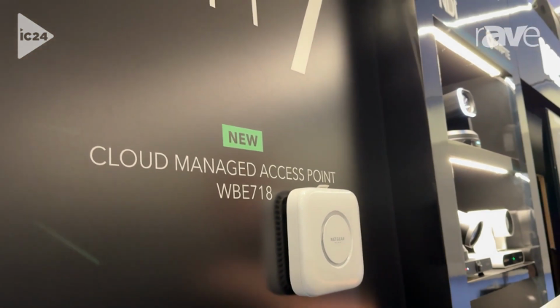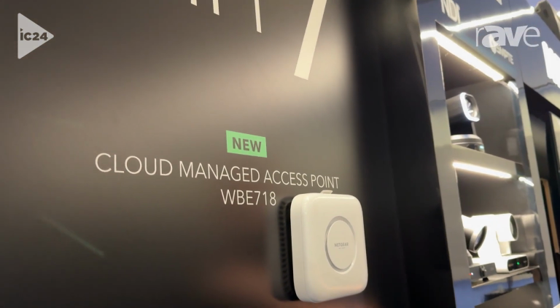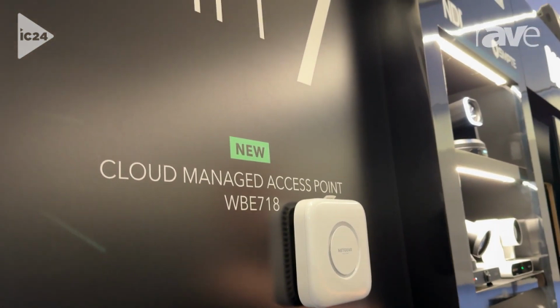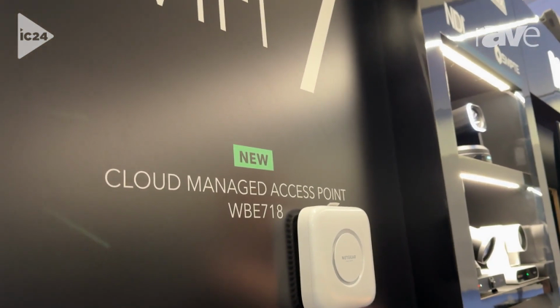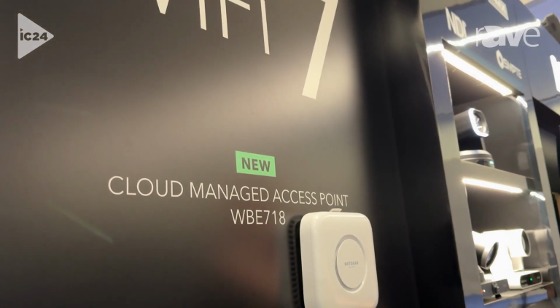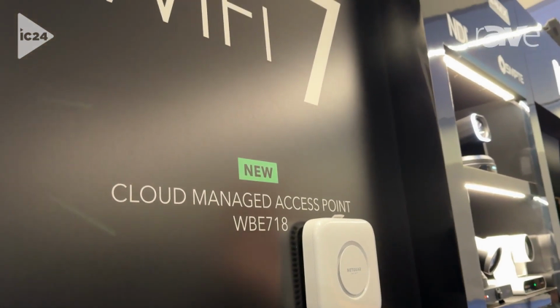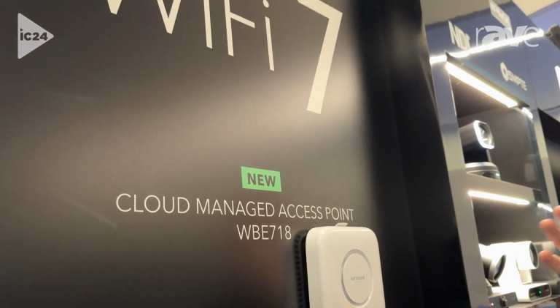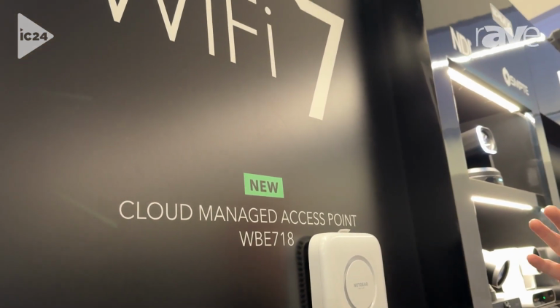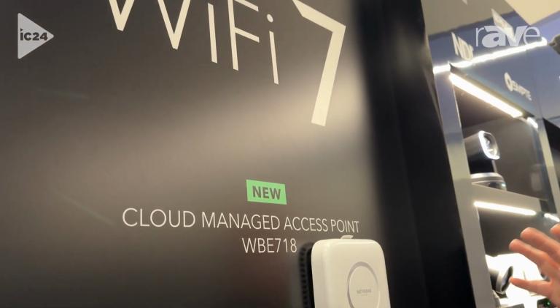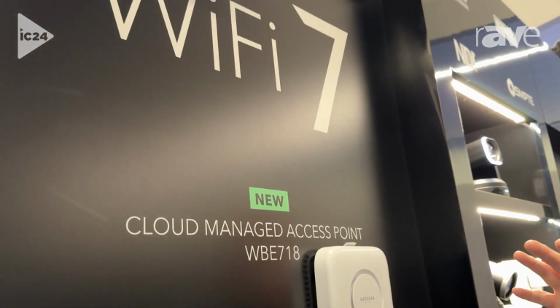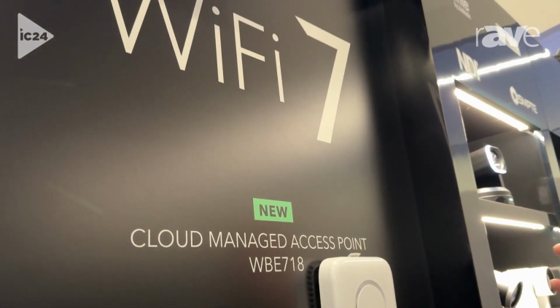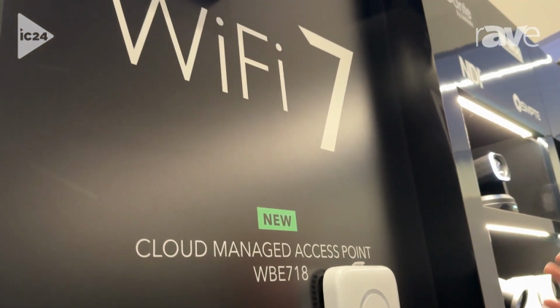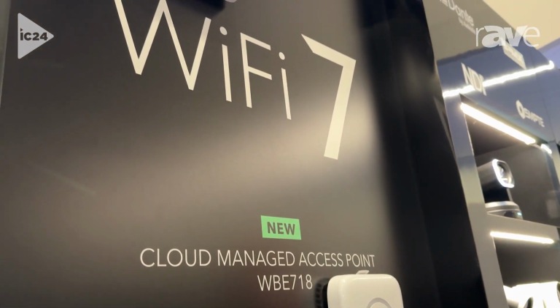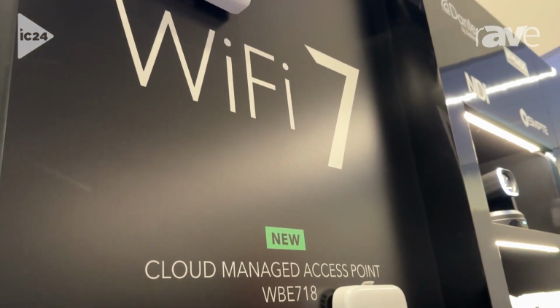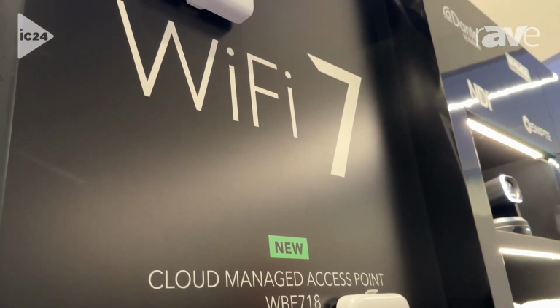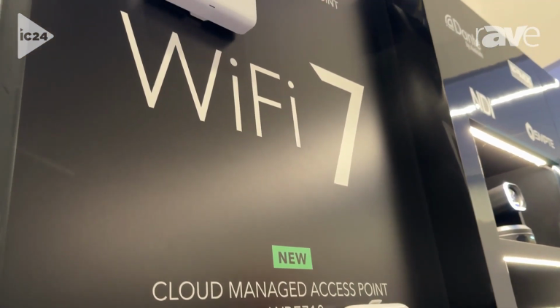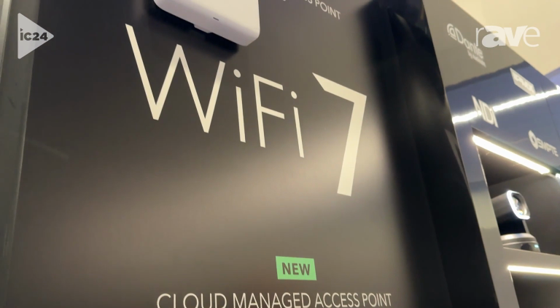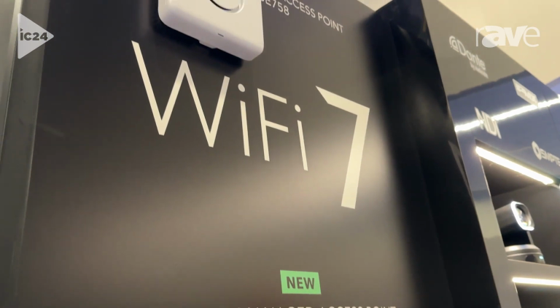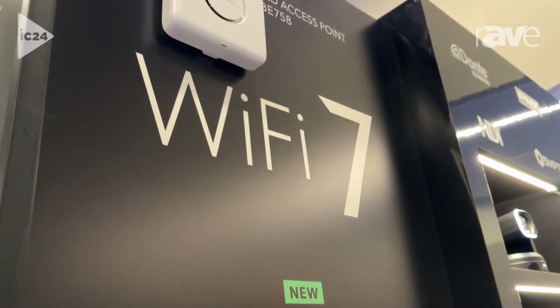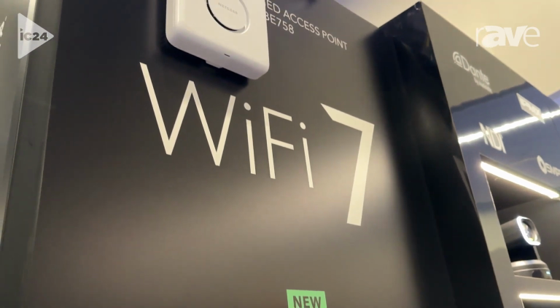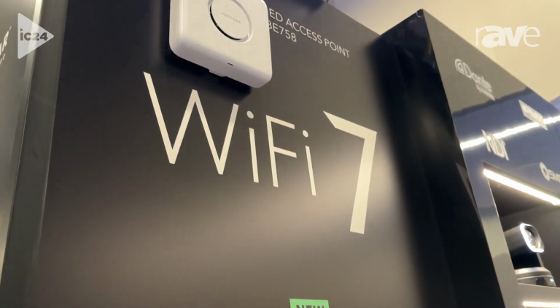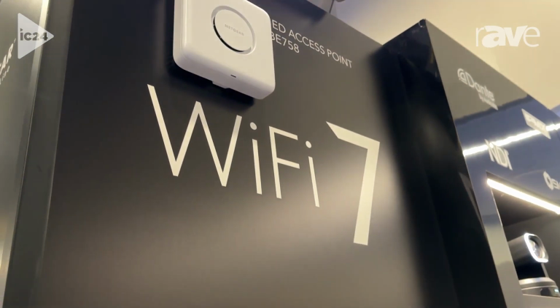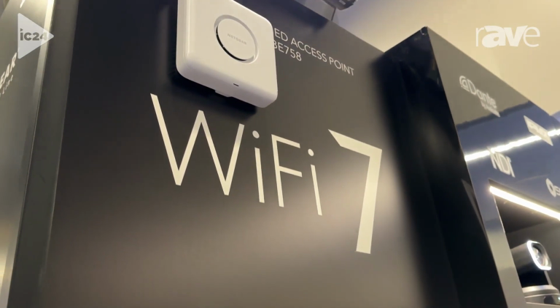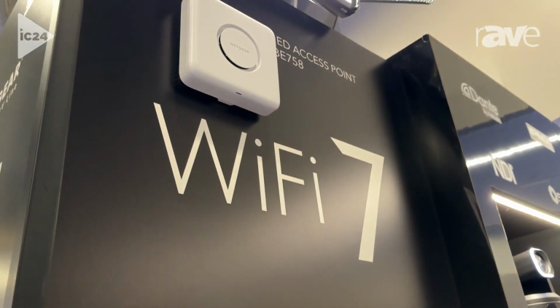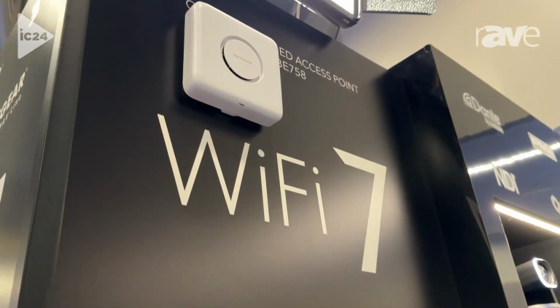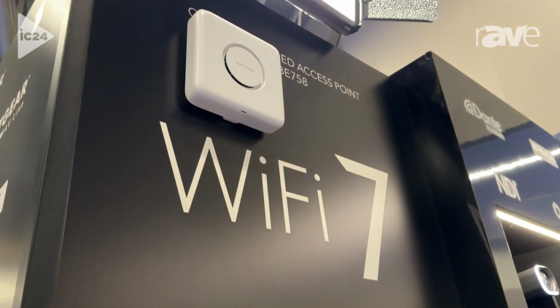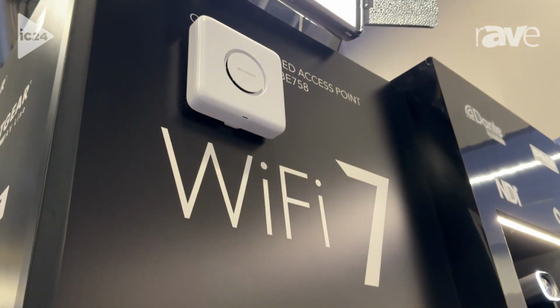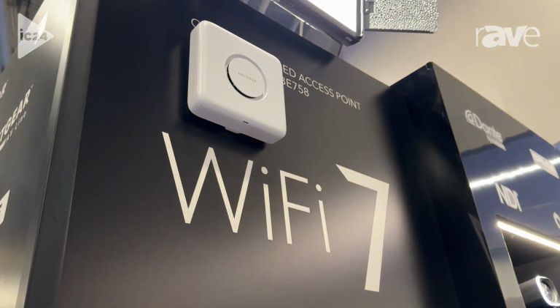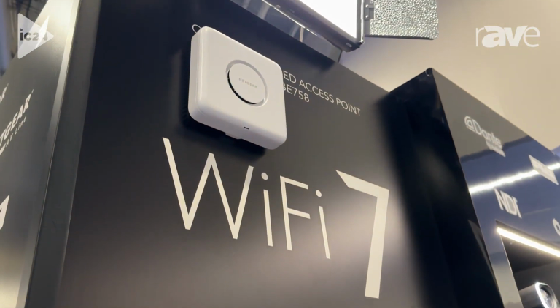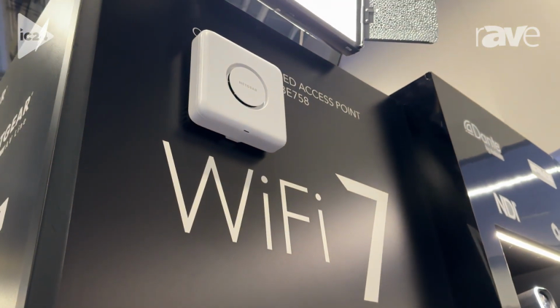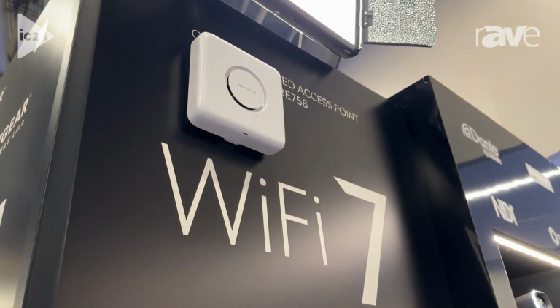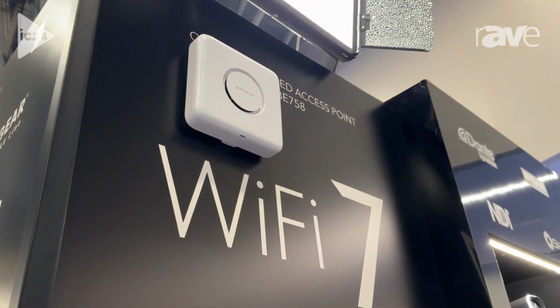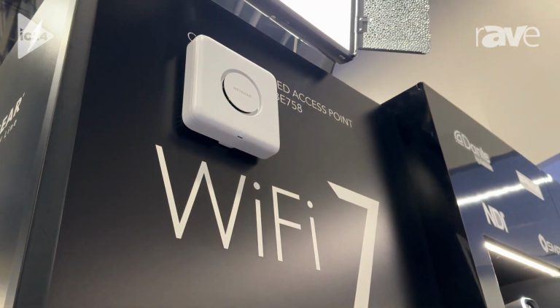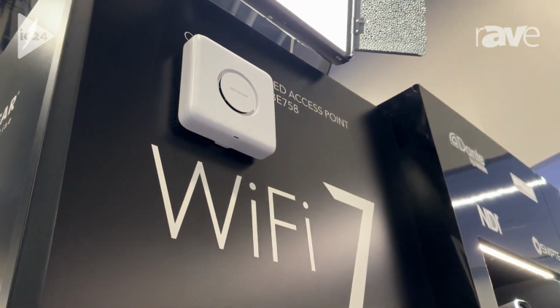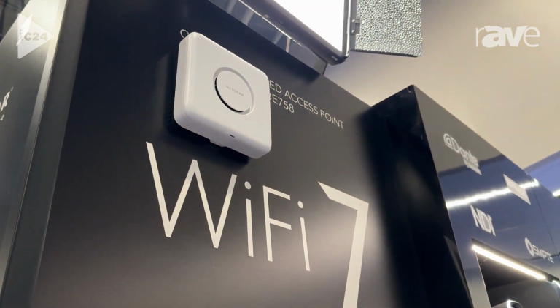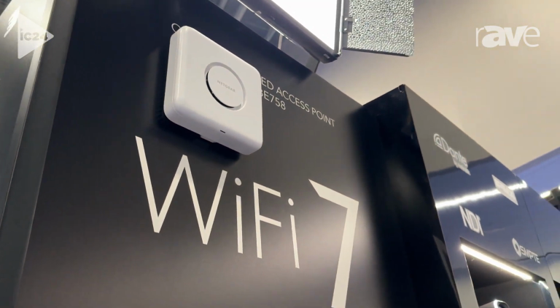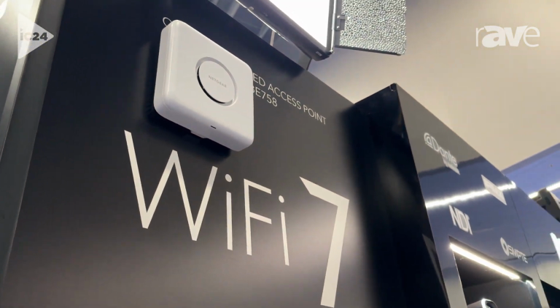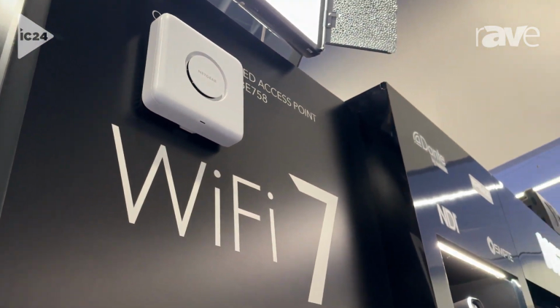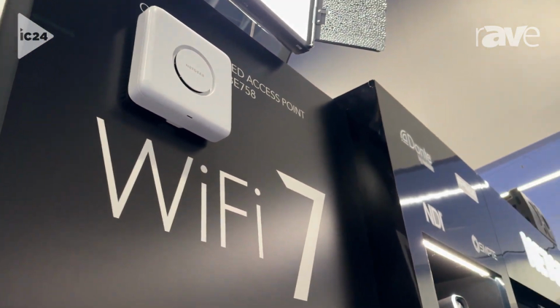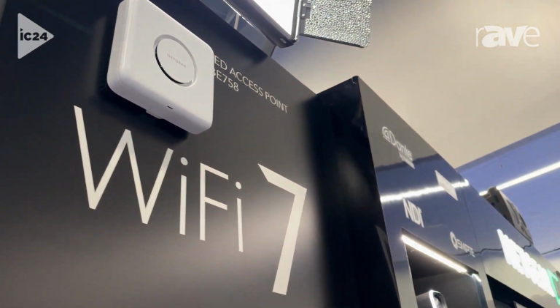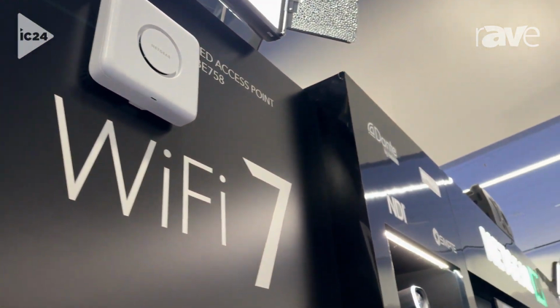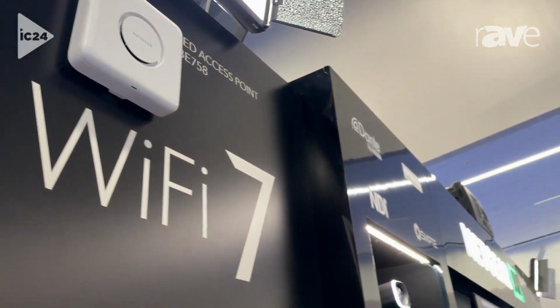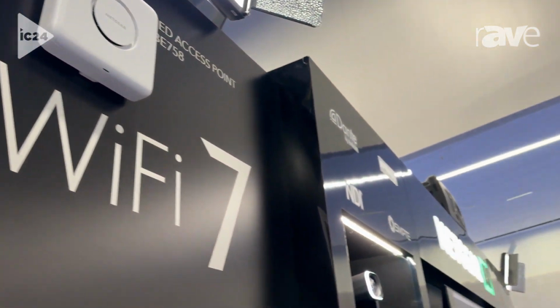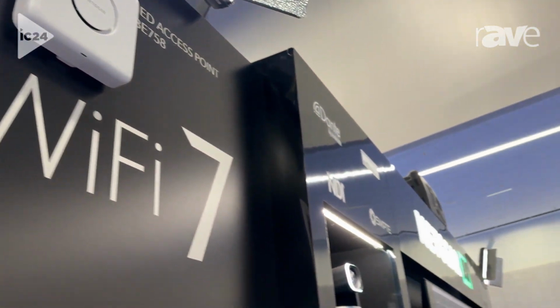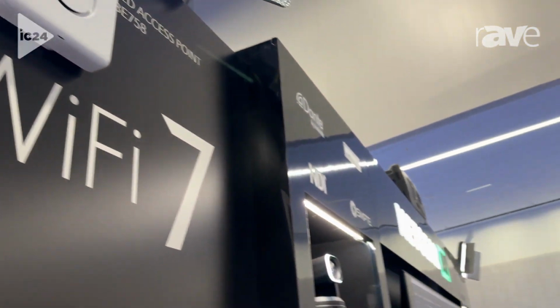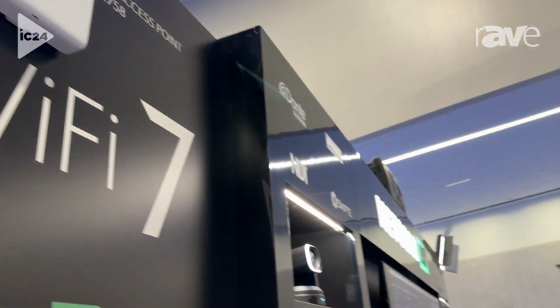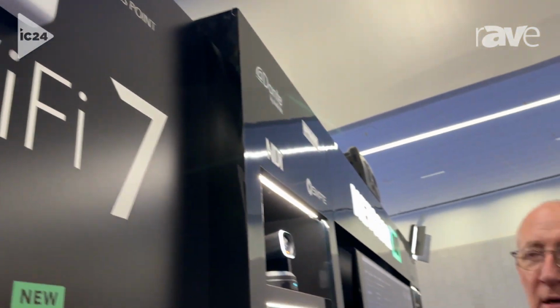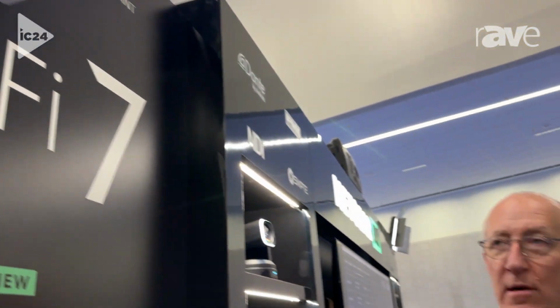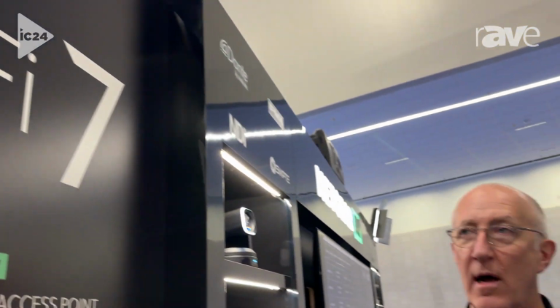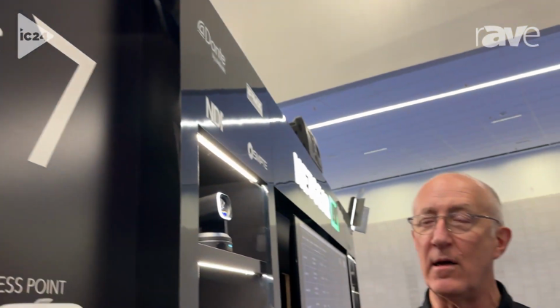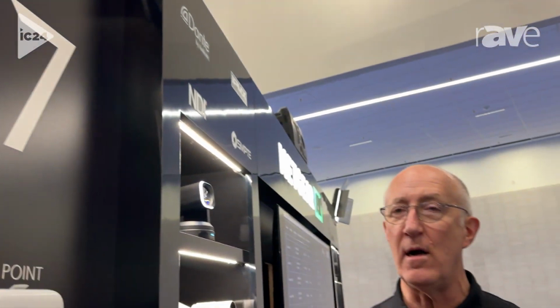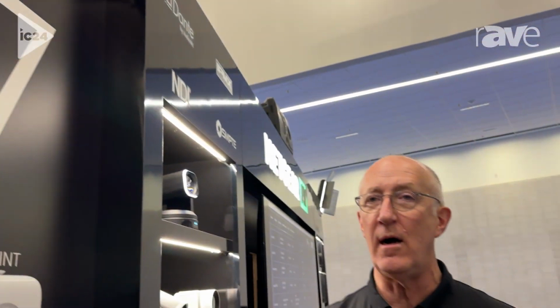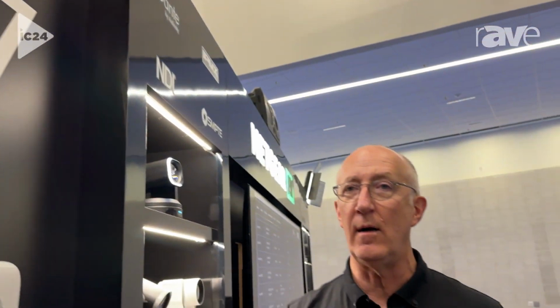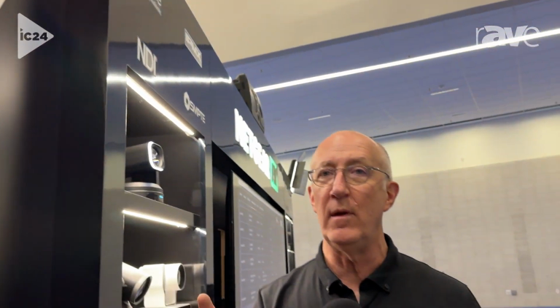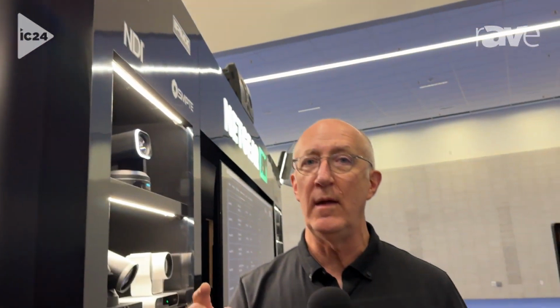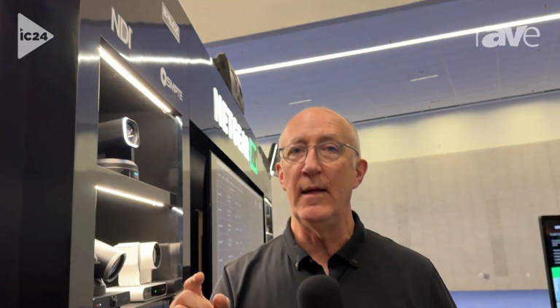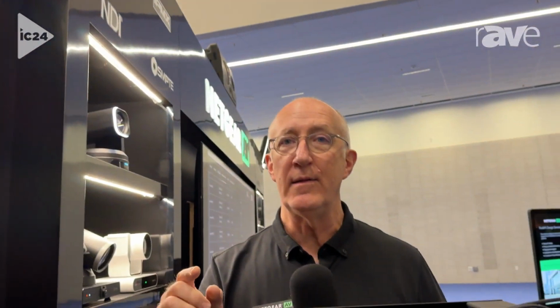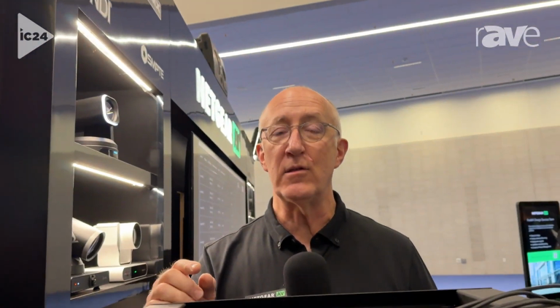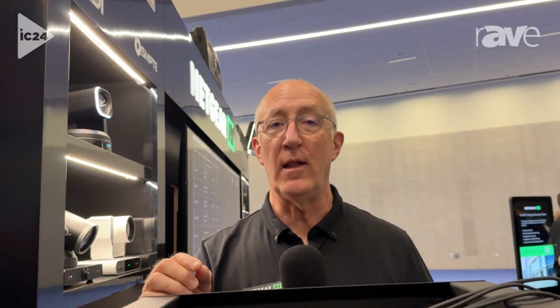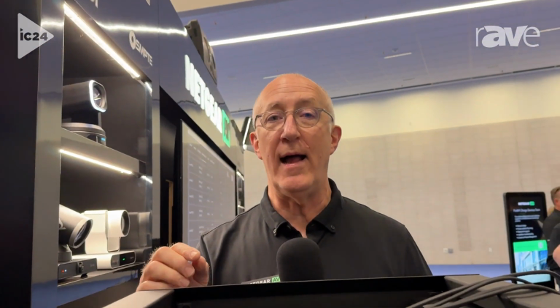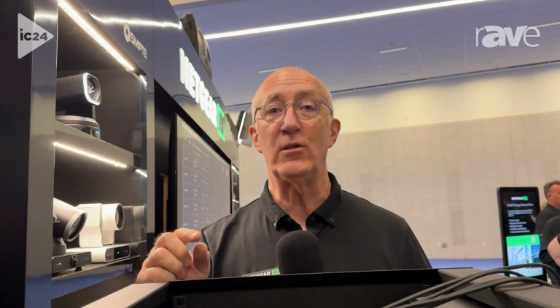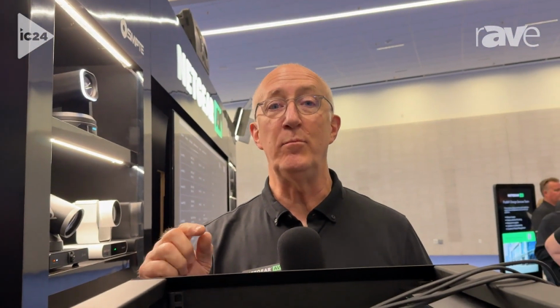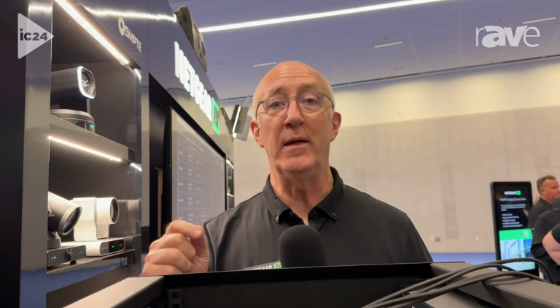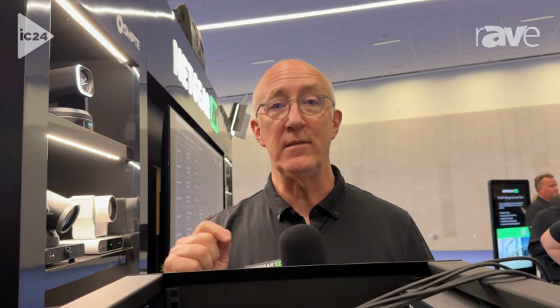These are our newer Wi-Fi 7 access points. For more on them, you can go to netgear.com/business.